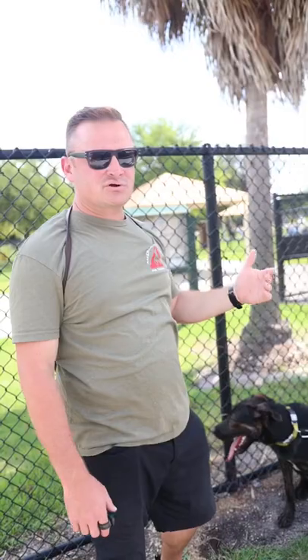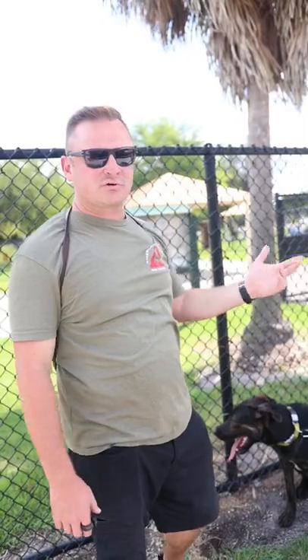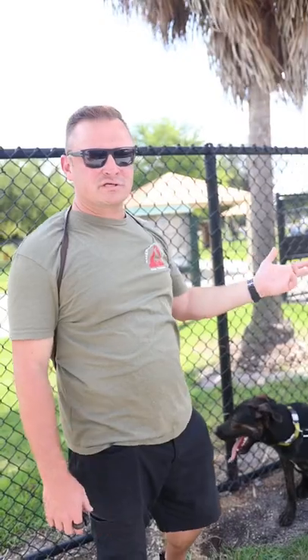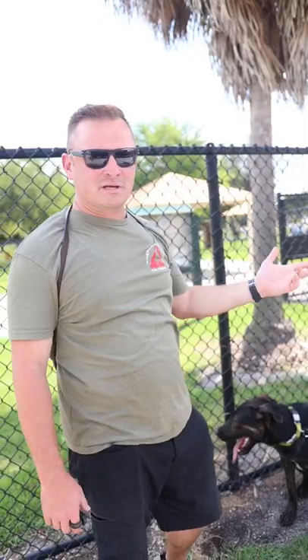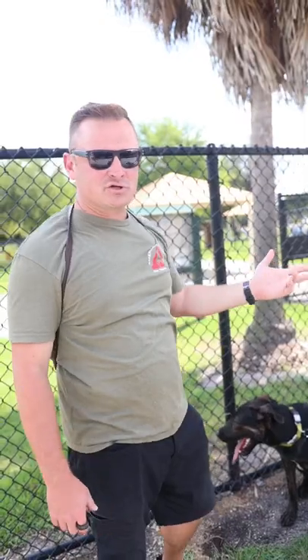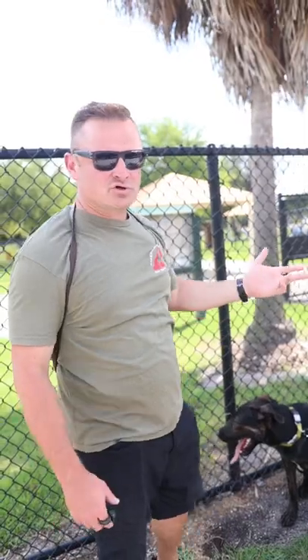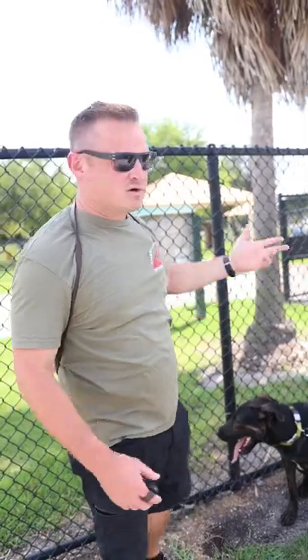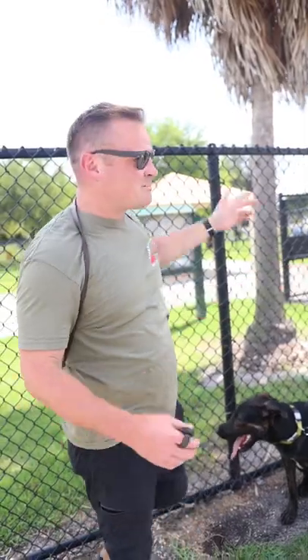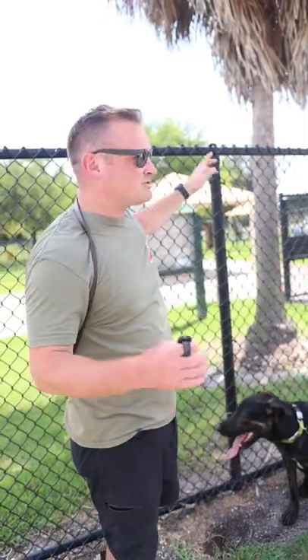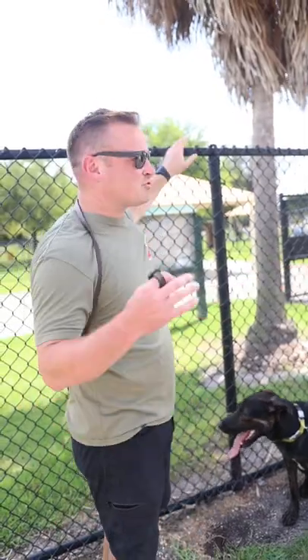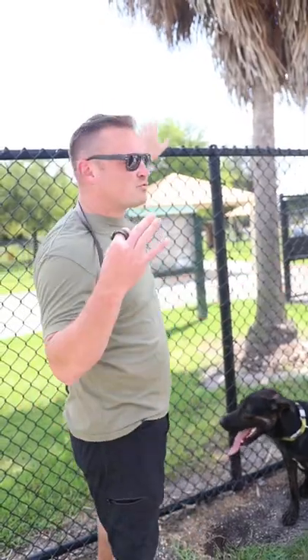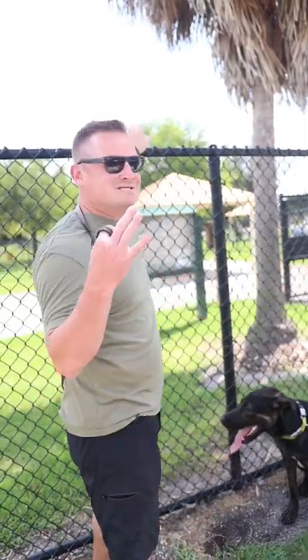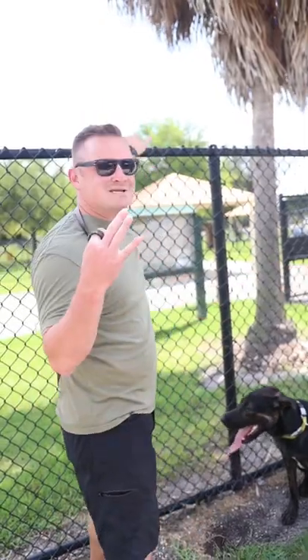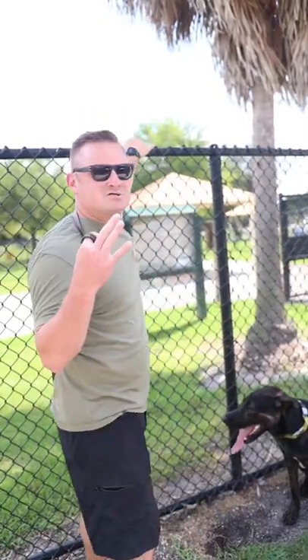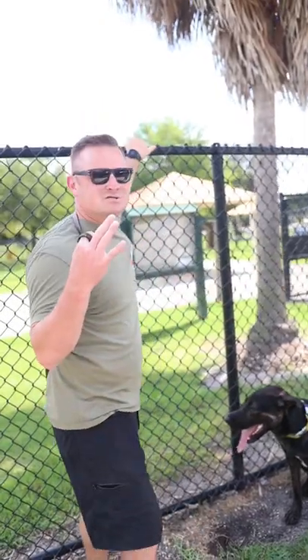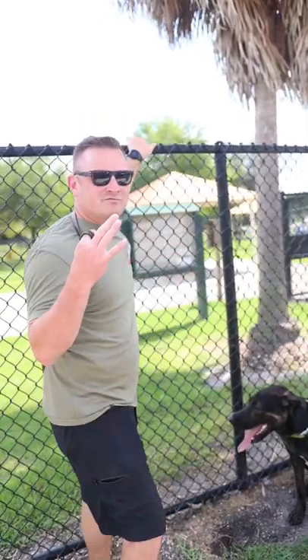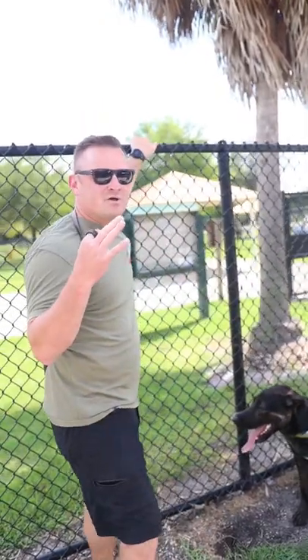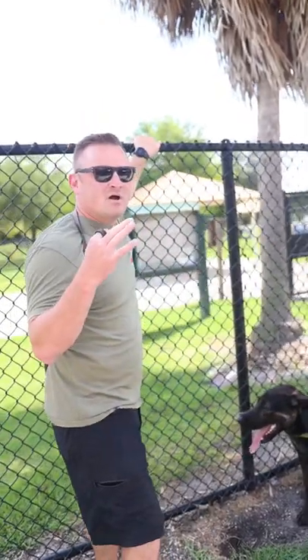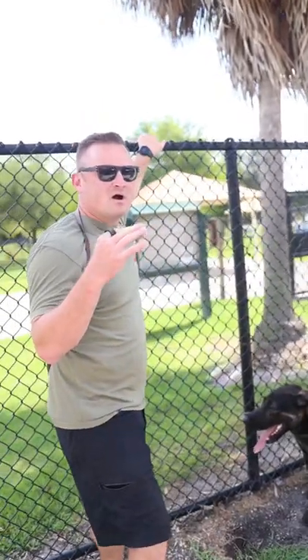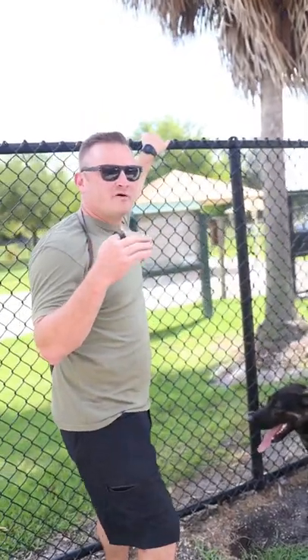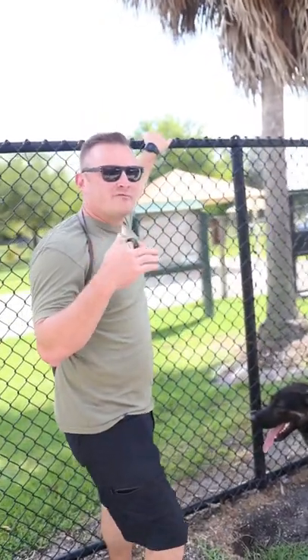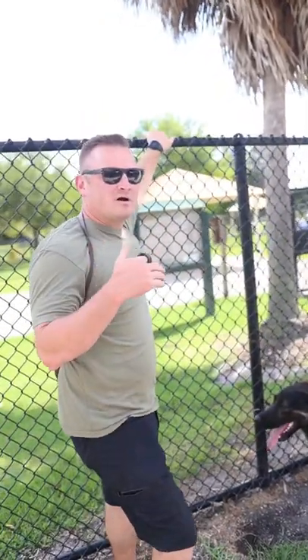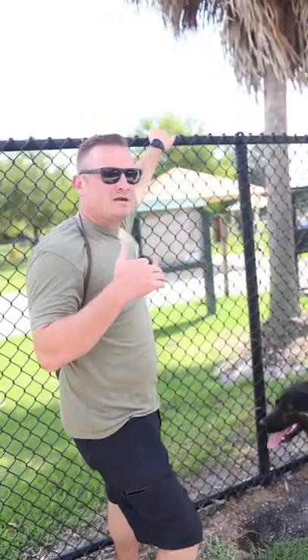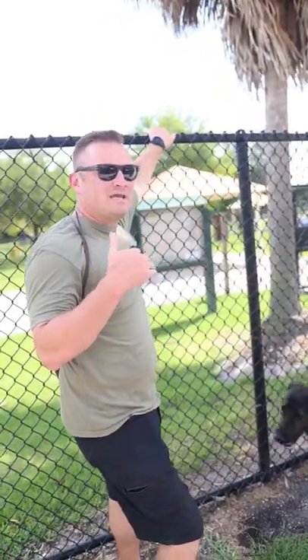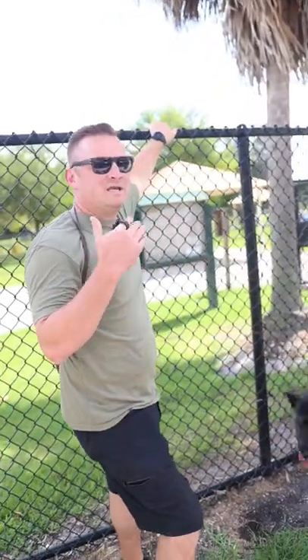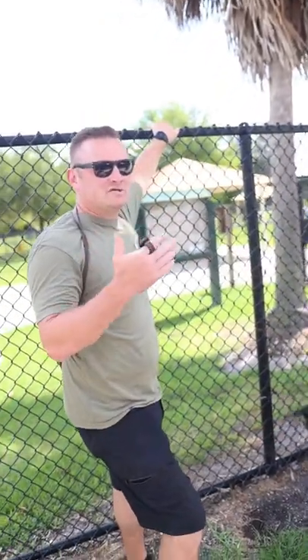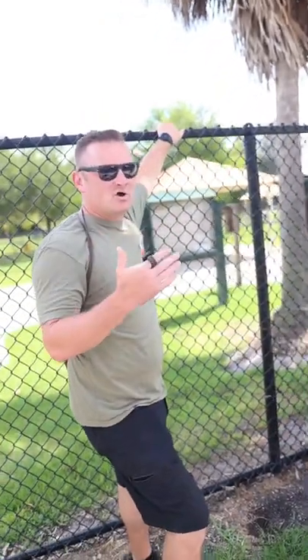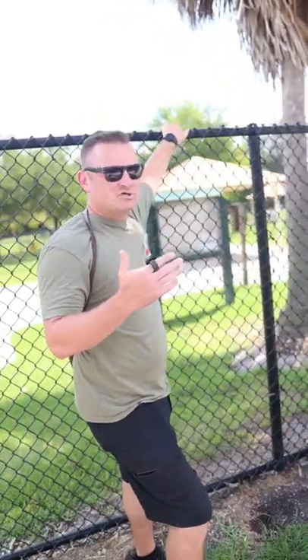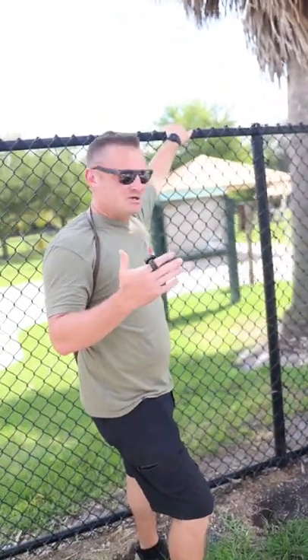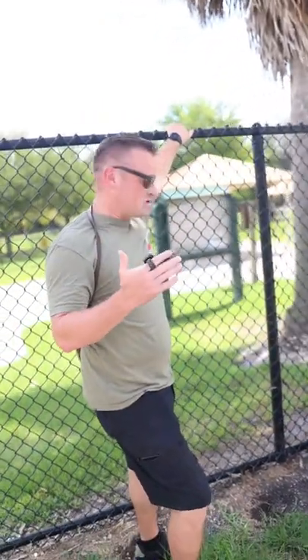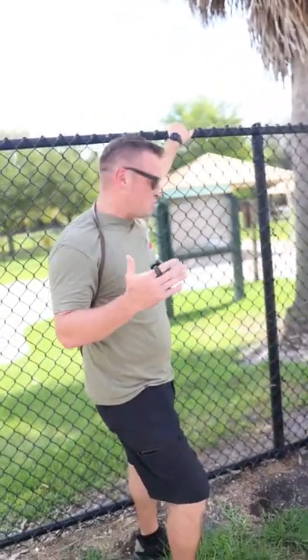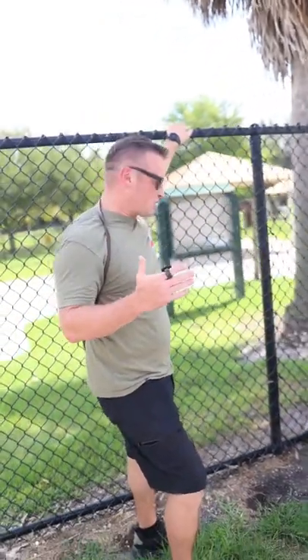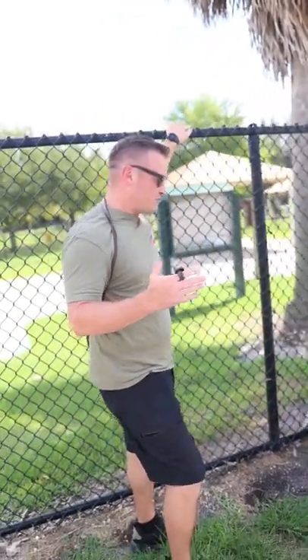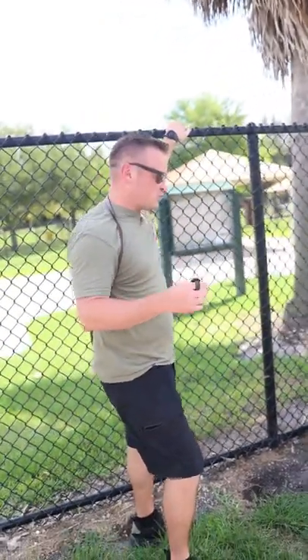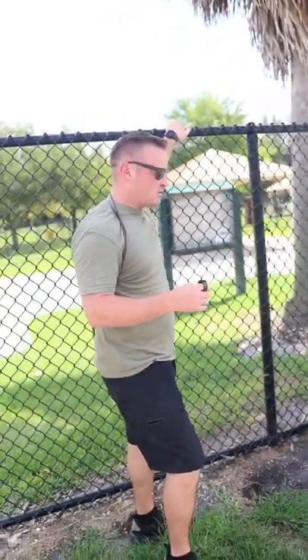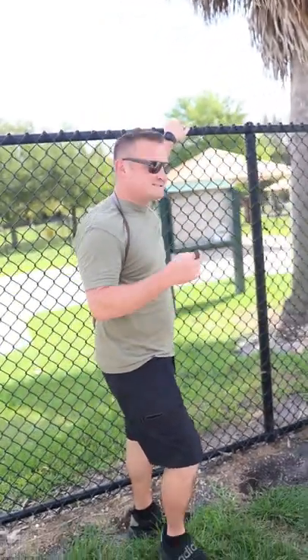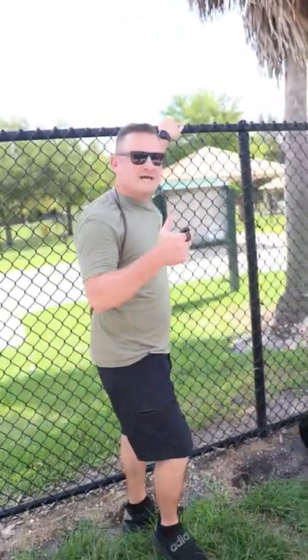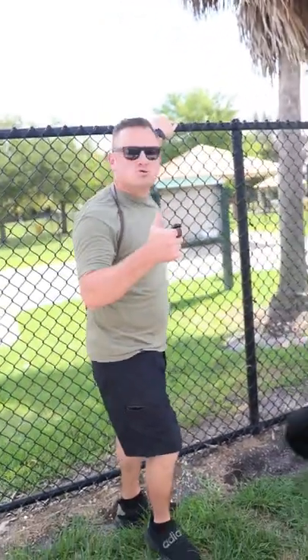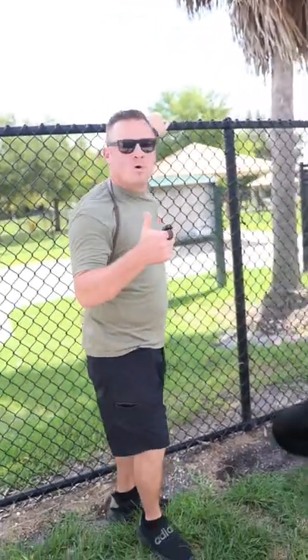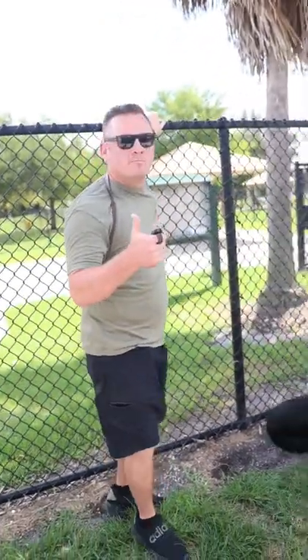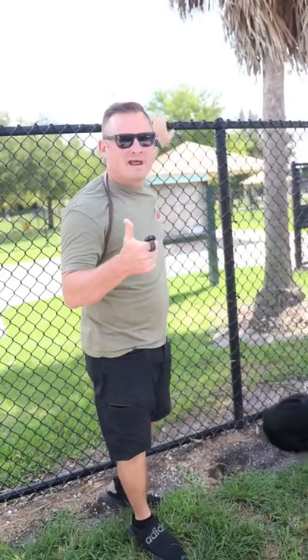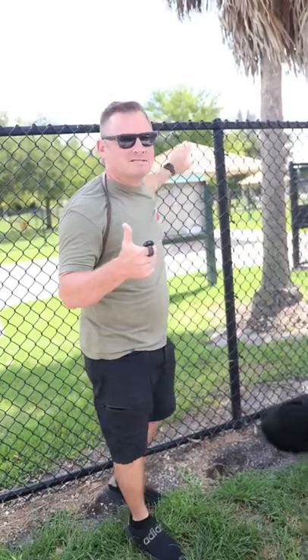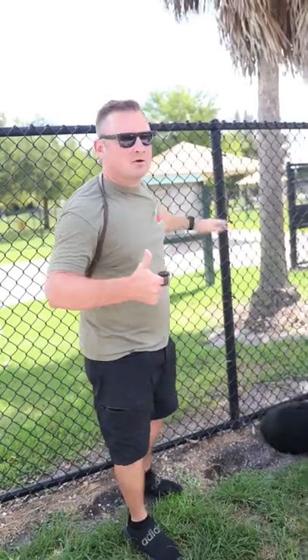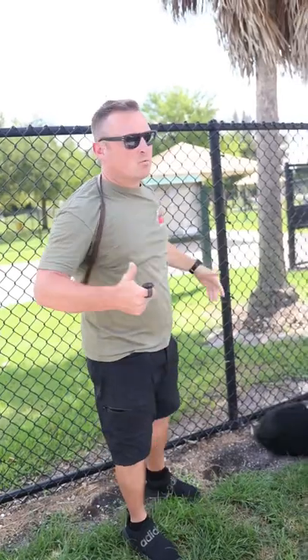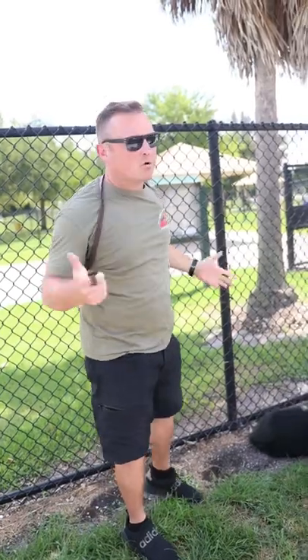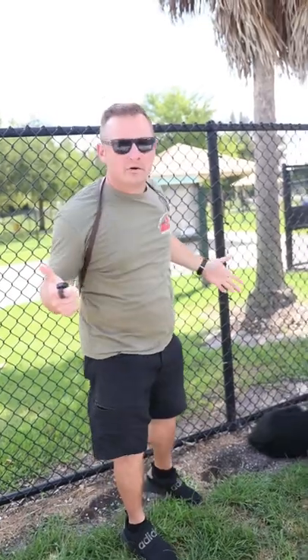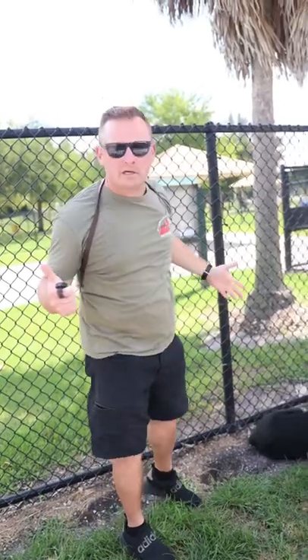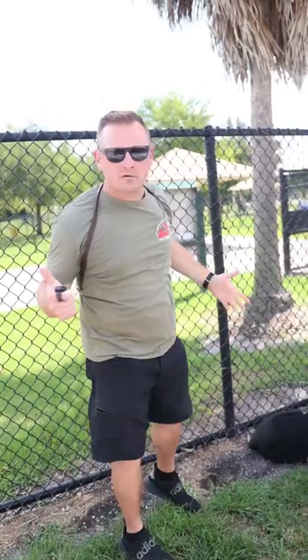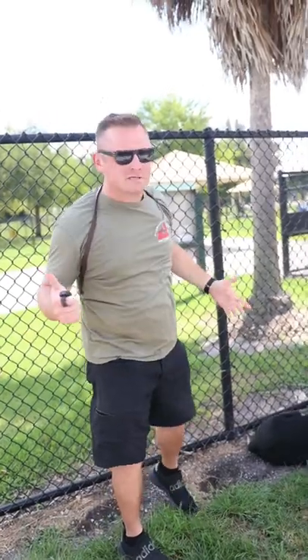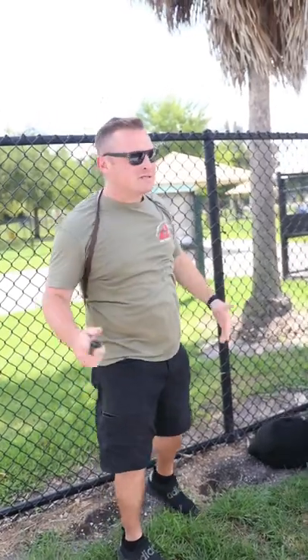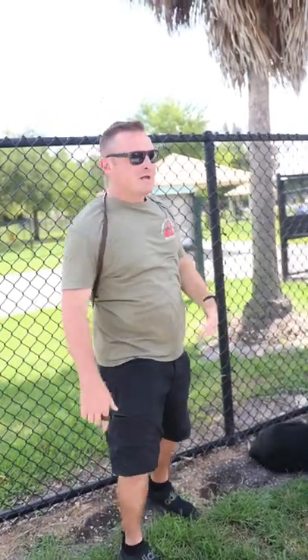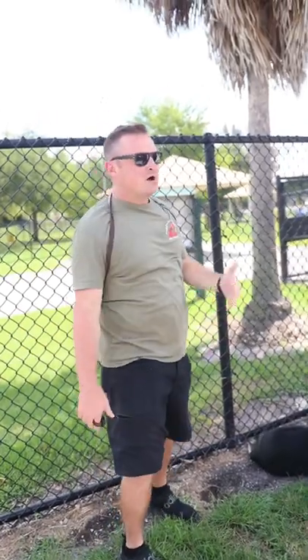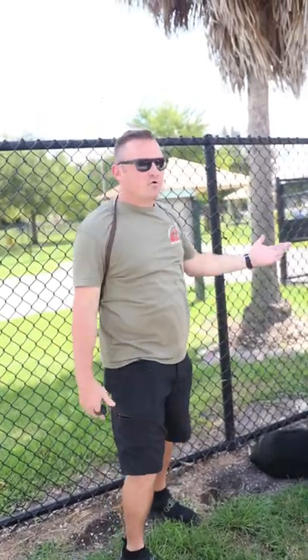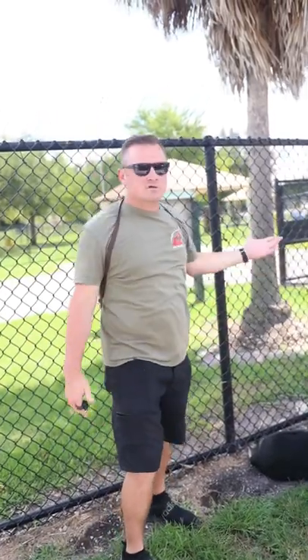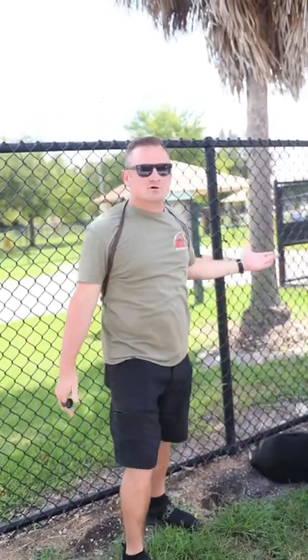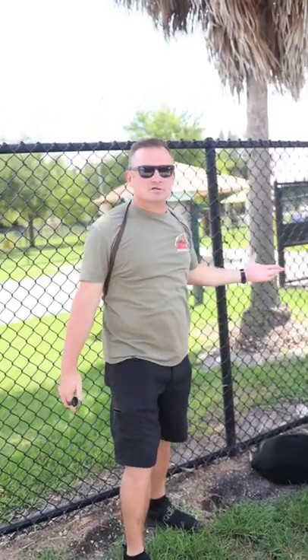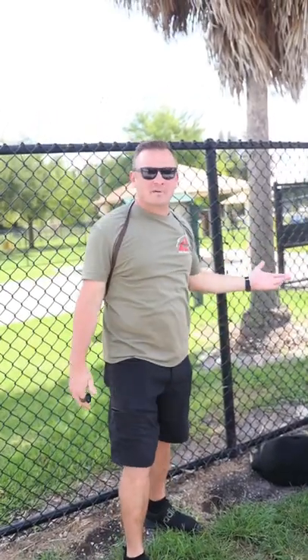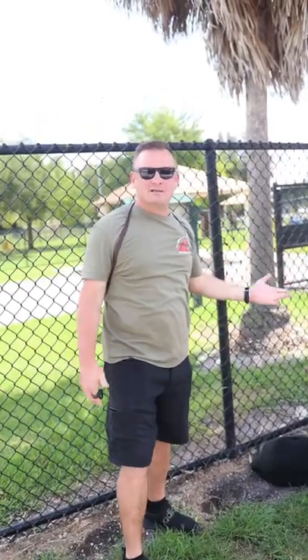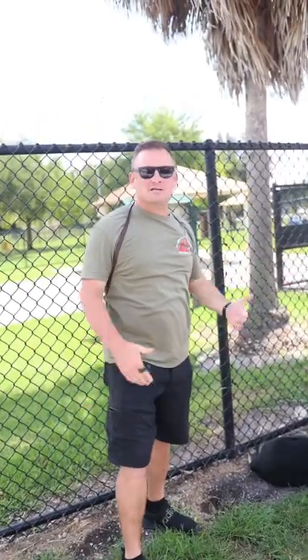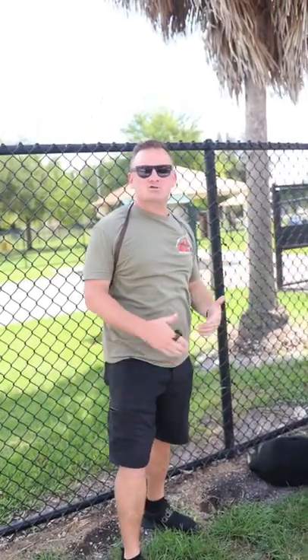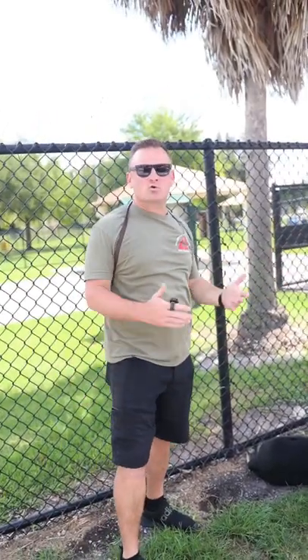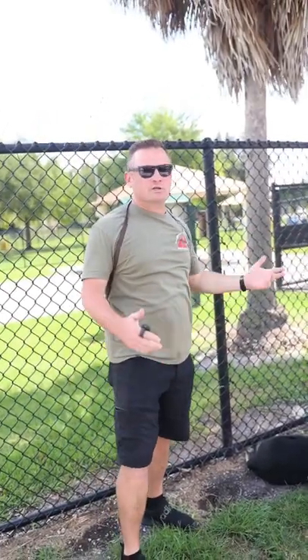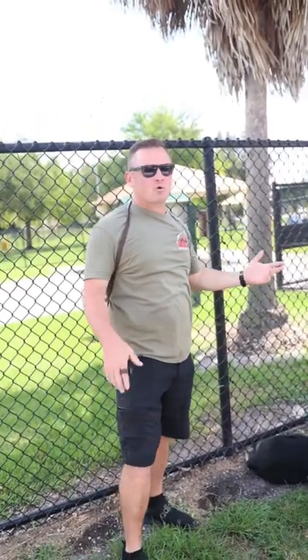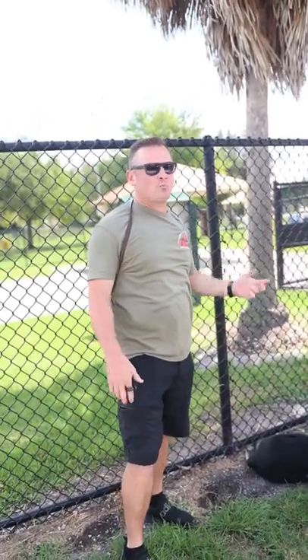Starting to explain to Jury about the three stages of heat exhaustion in a dog. Stage one is panting. We already know this — of course dogs pant, that's totally normal.